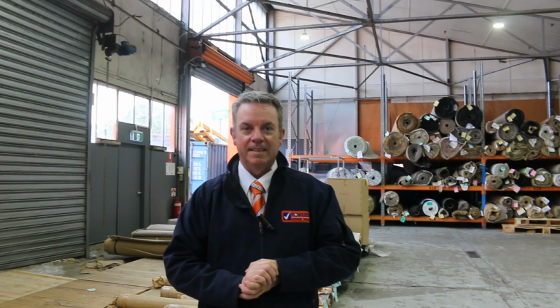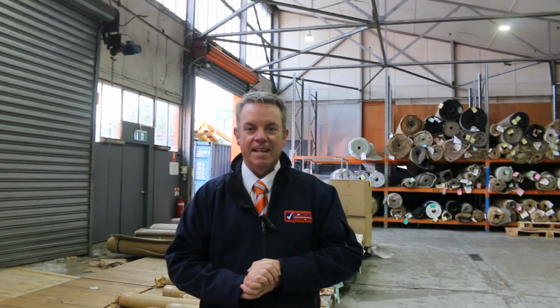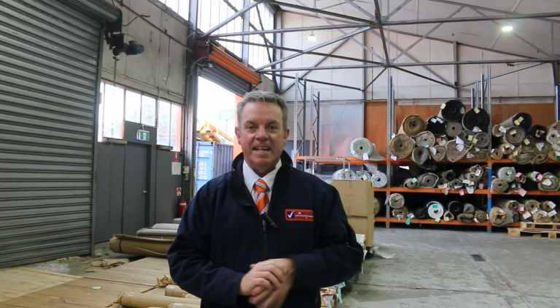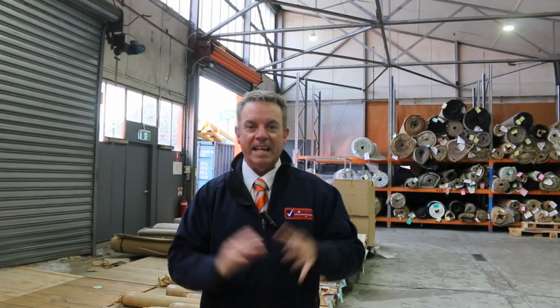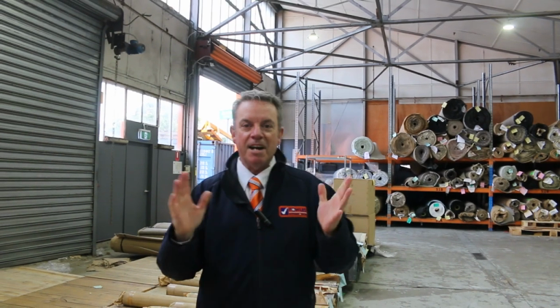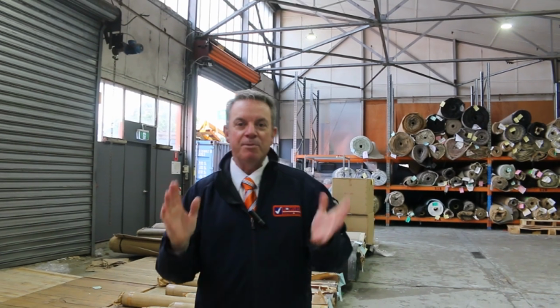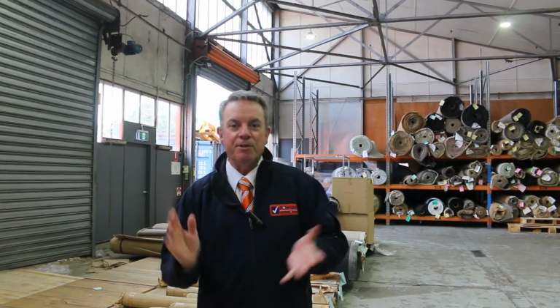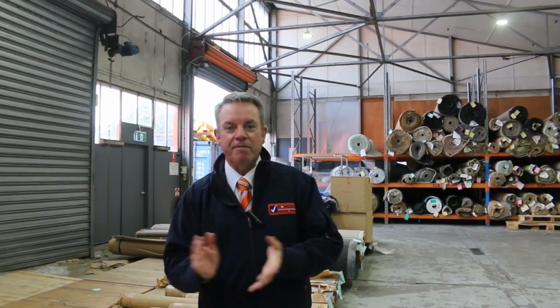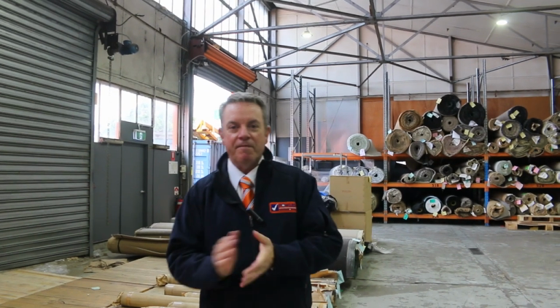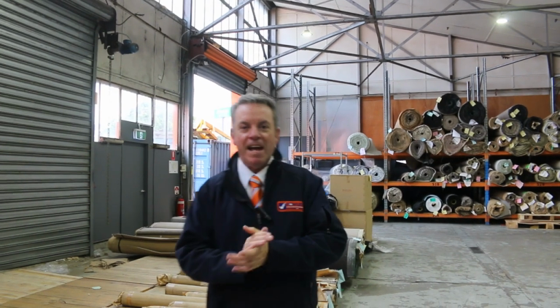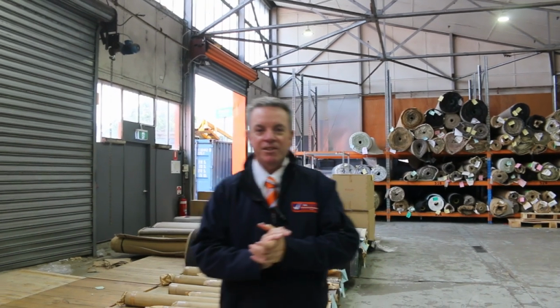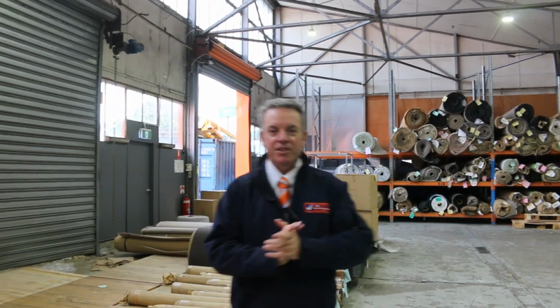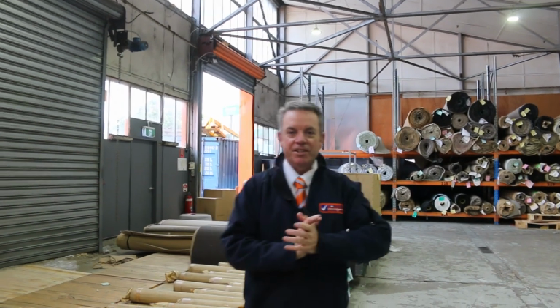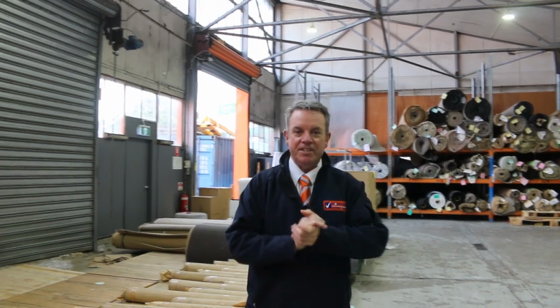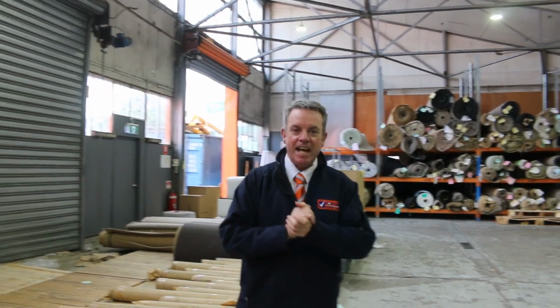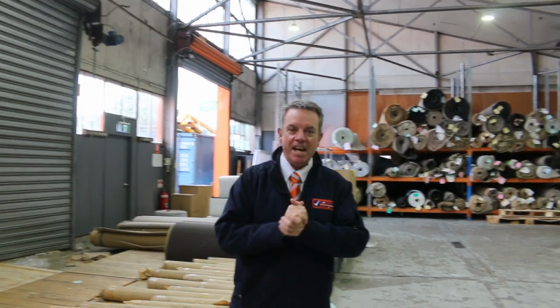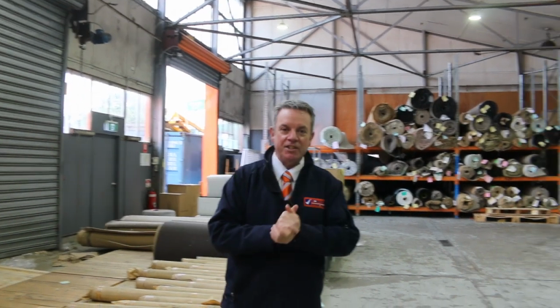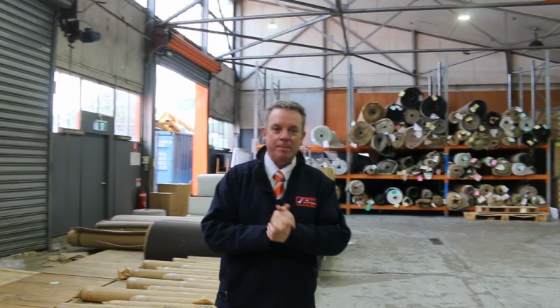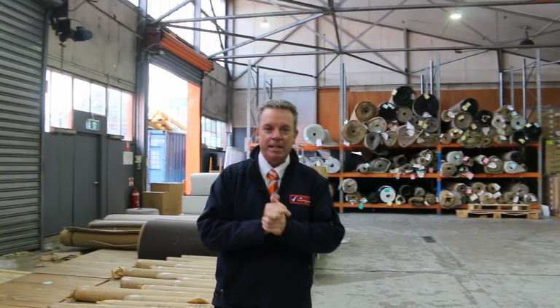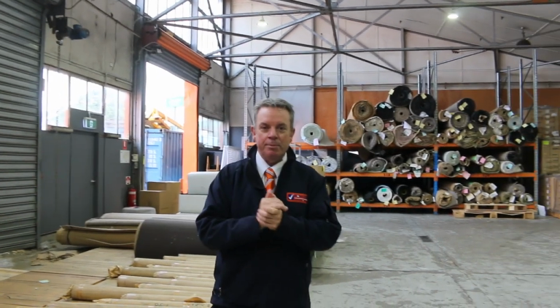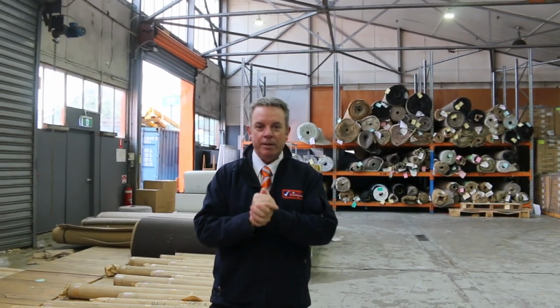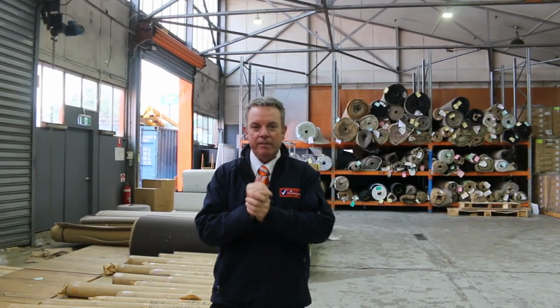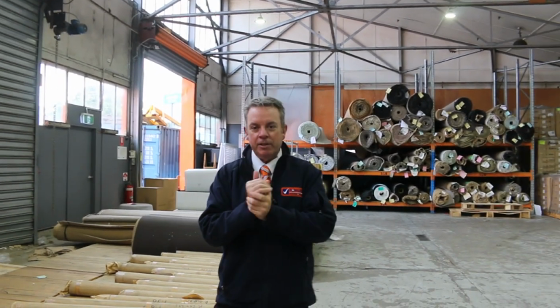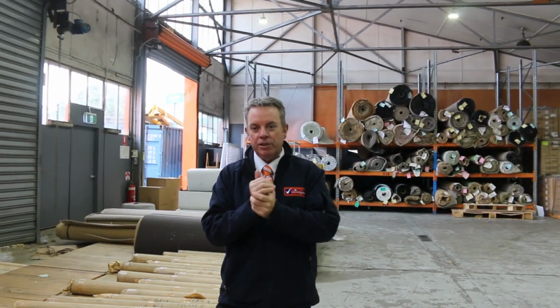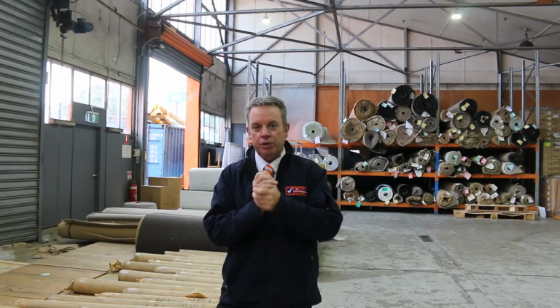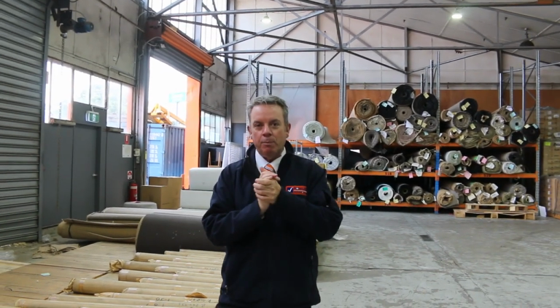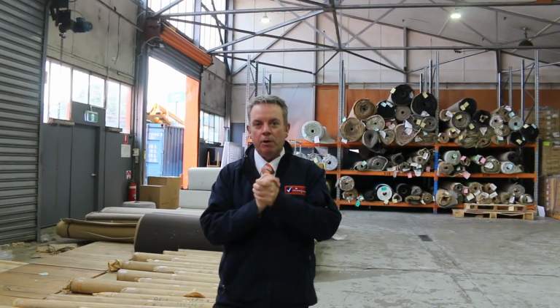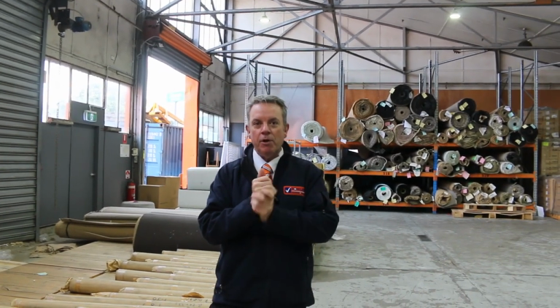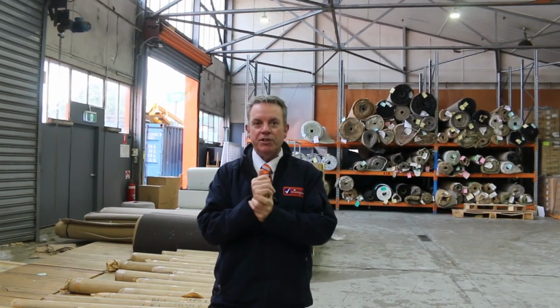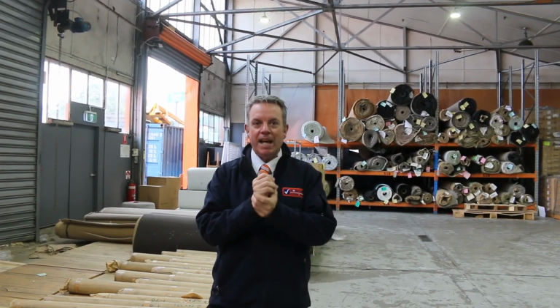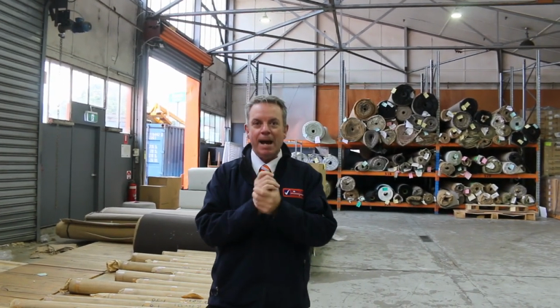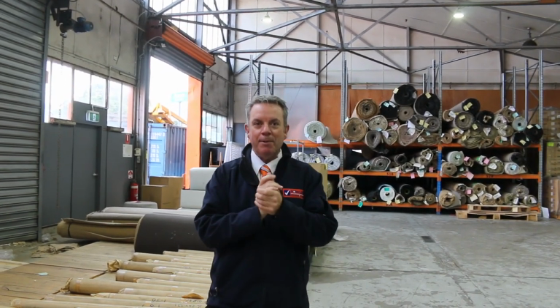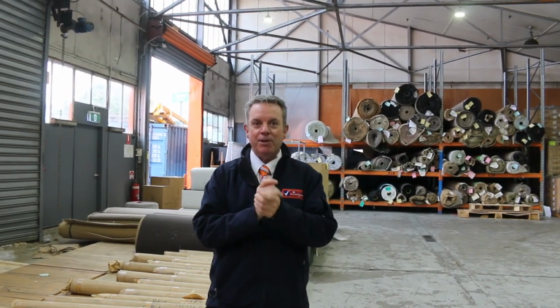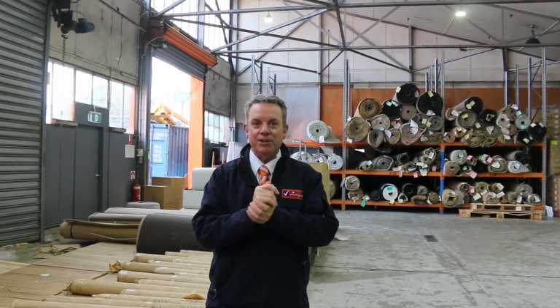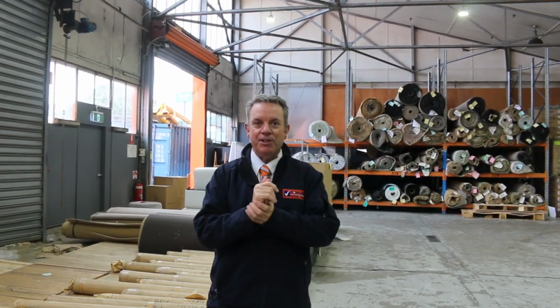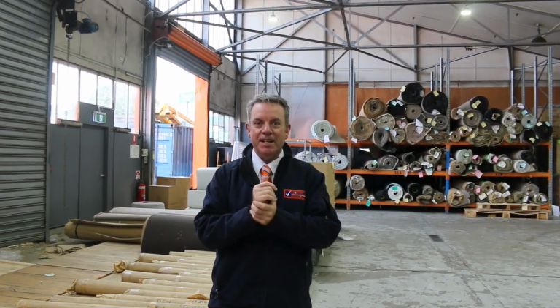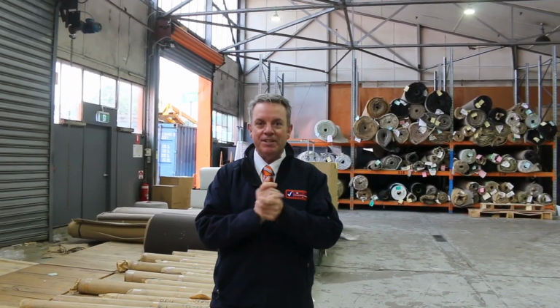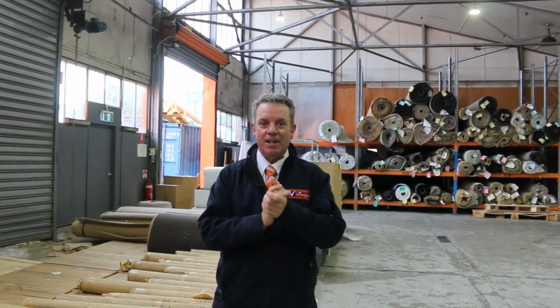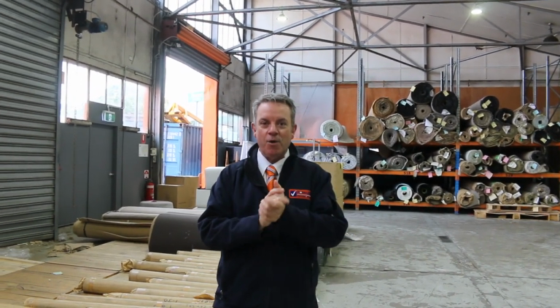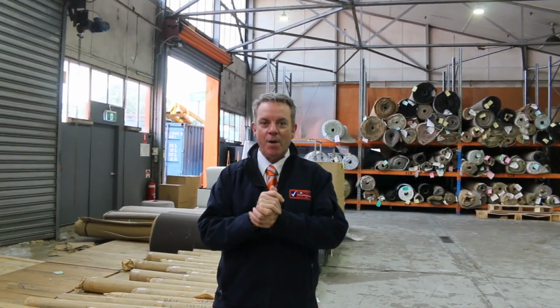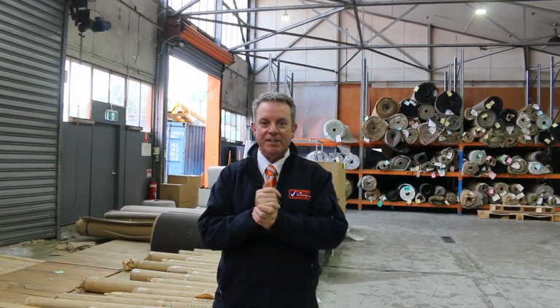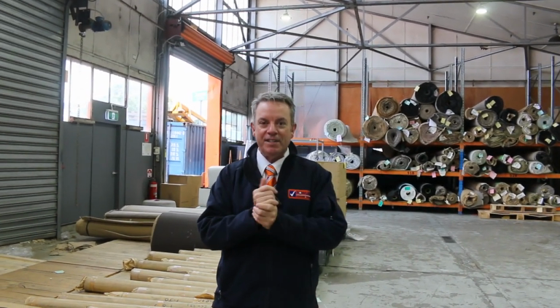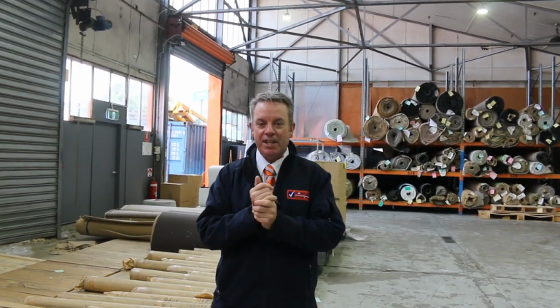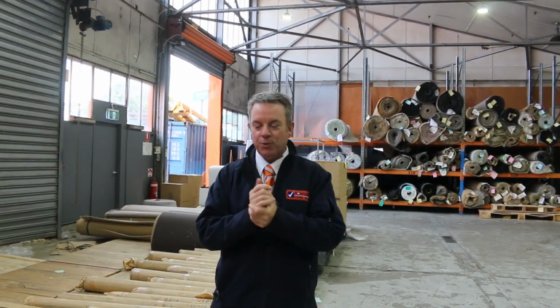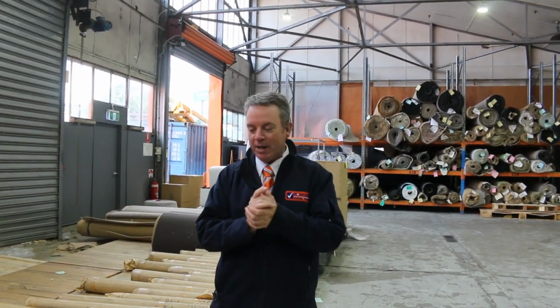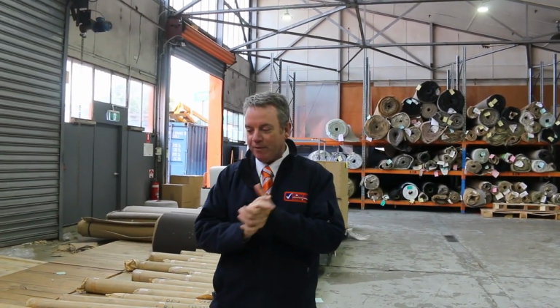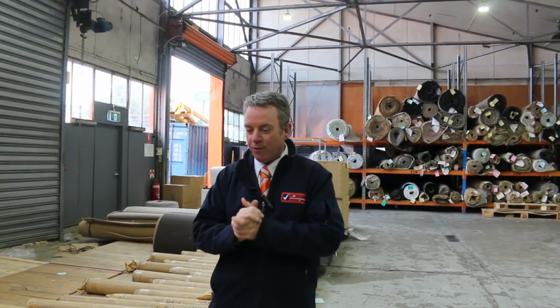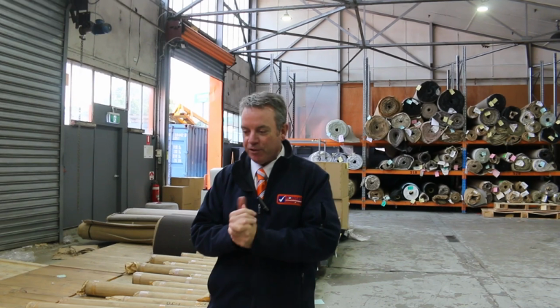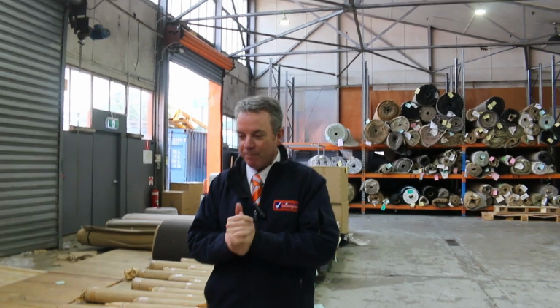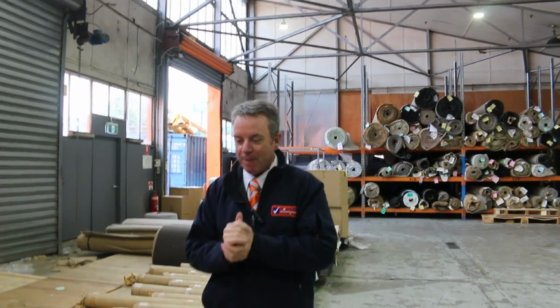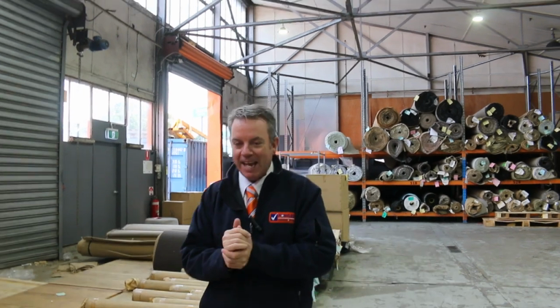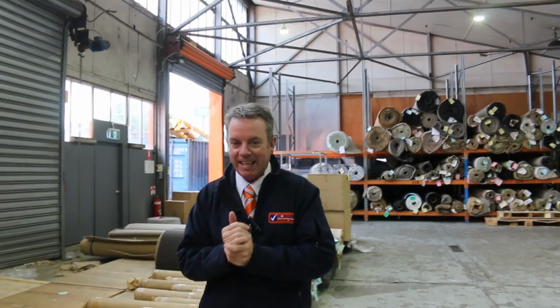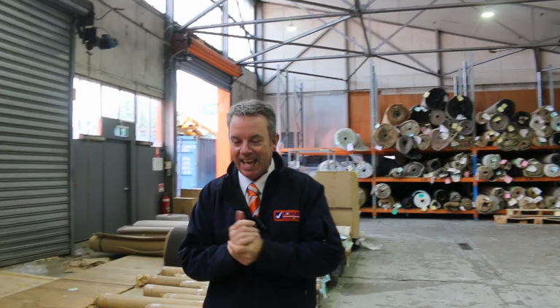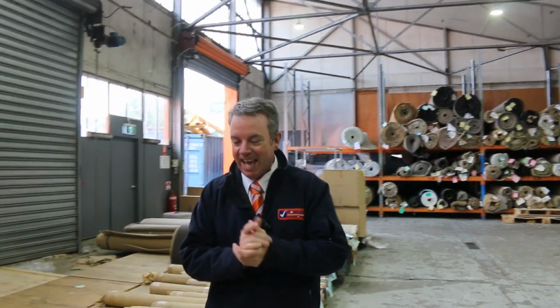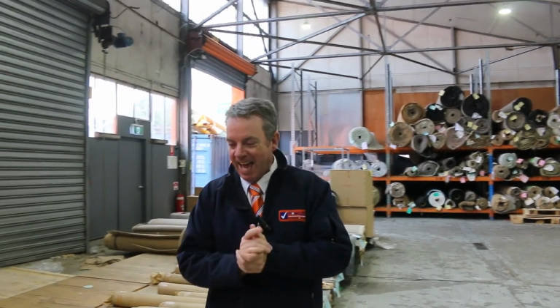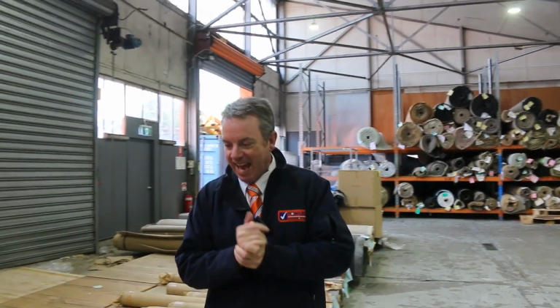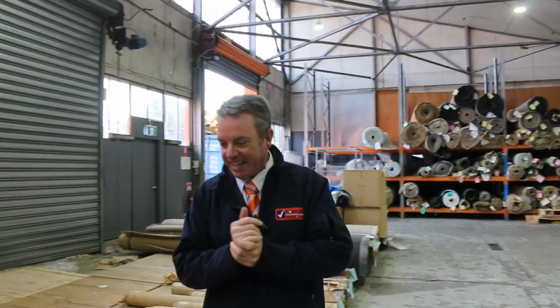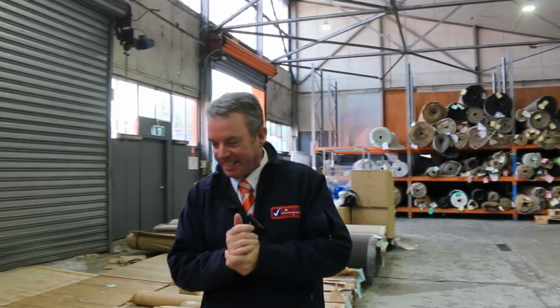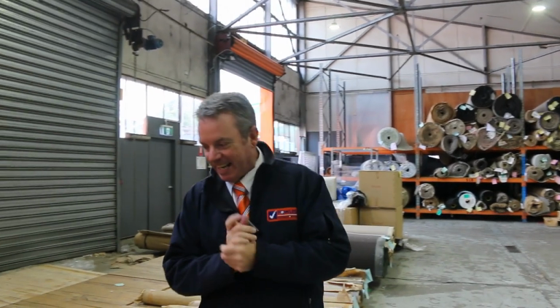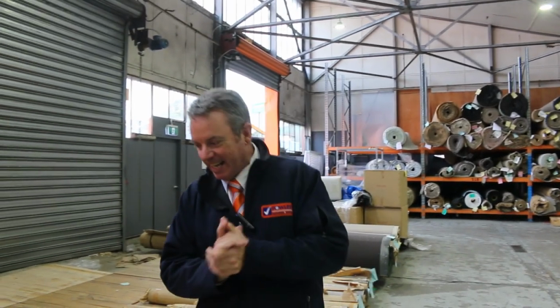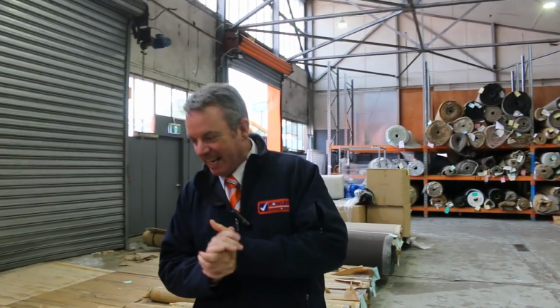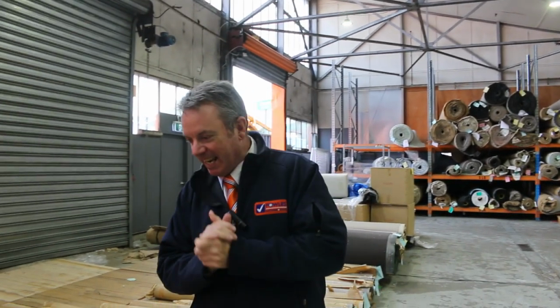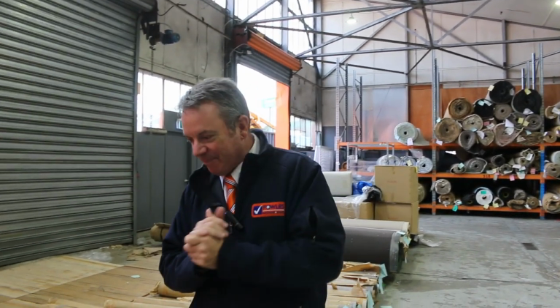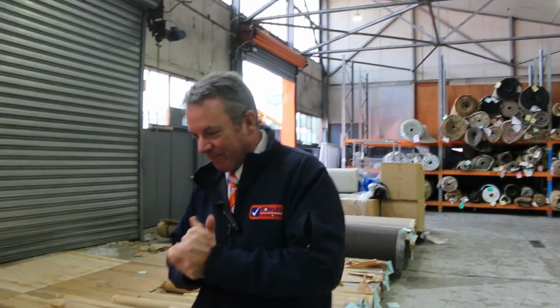G'day, I'm John from Fowles Auction and Sales. I'm here to prepare you for tomorrow's carpet auction — that's Wednesday the 24th of May at 10am.